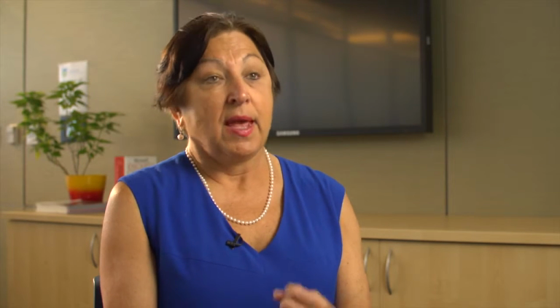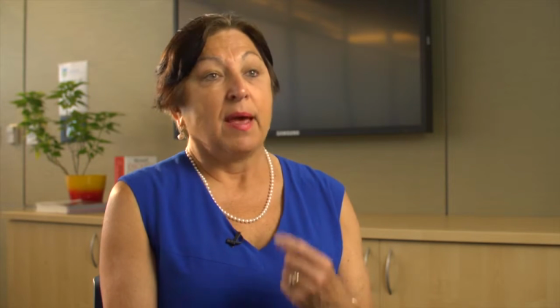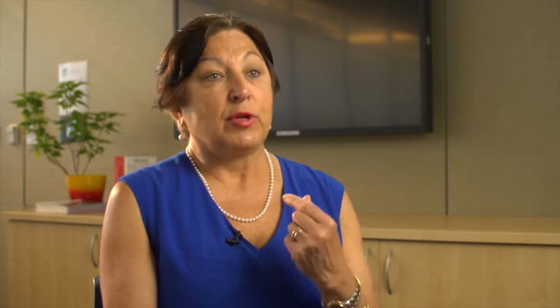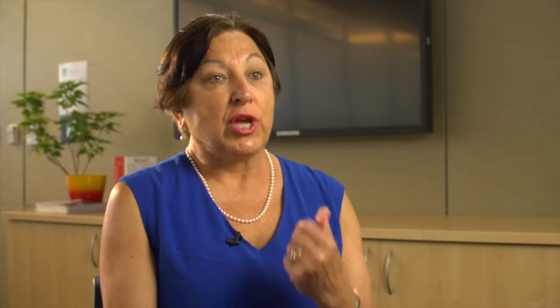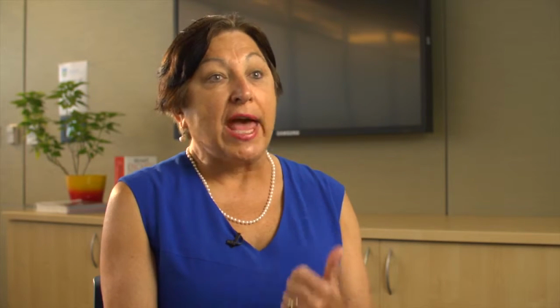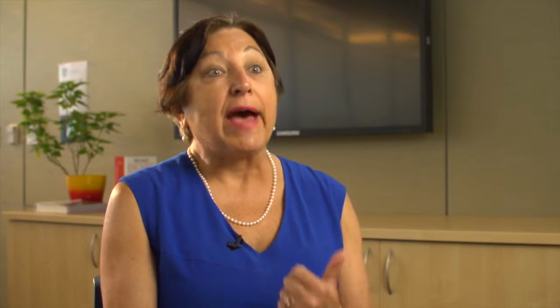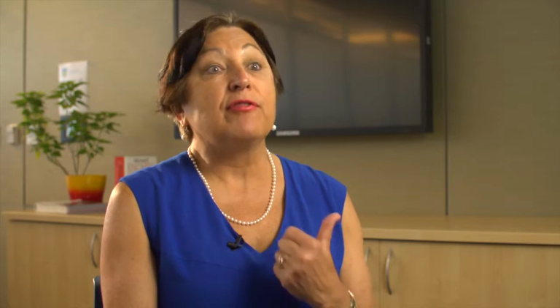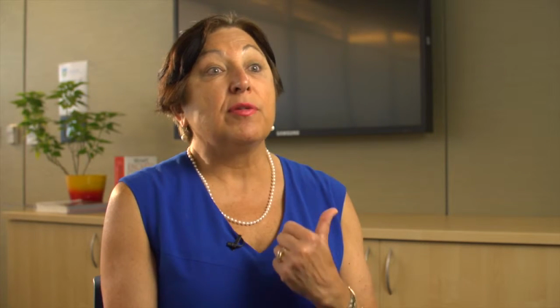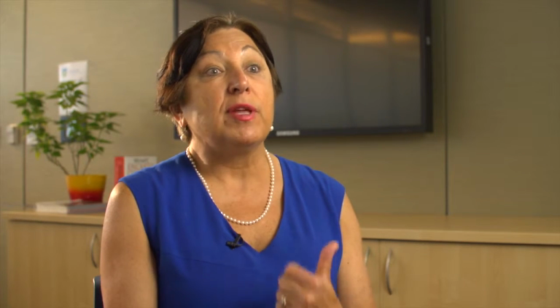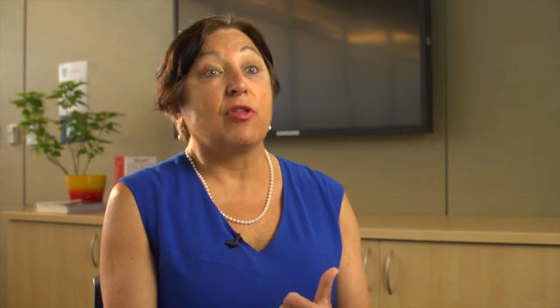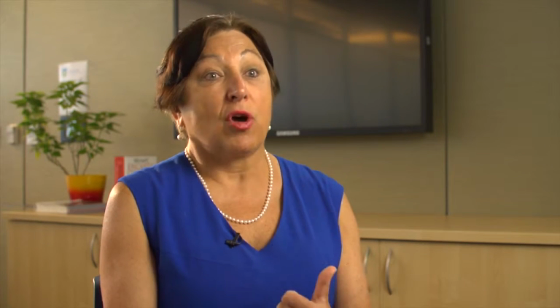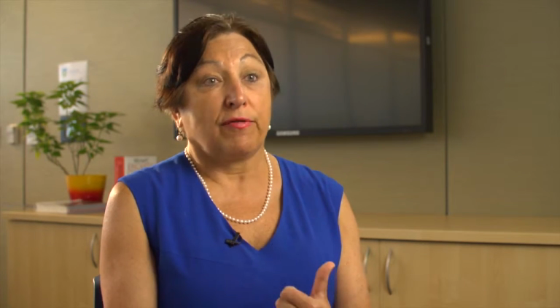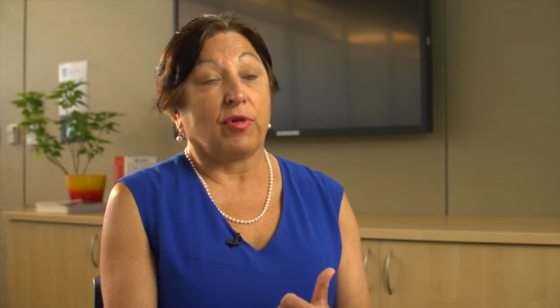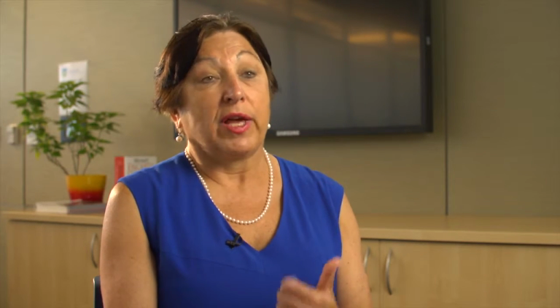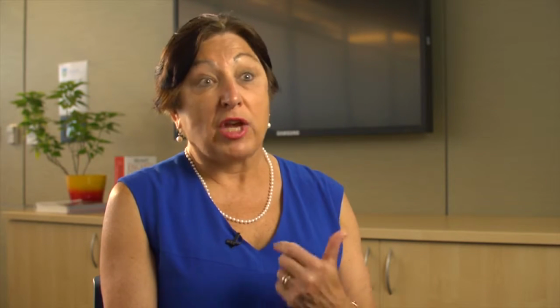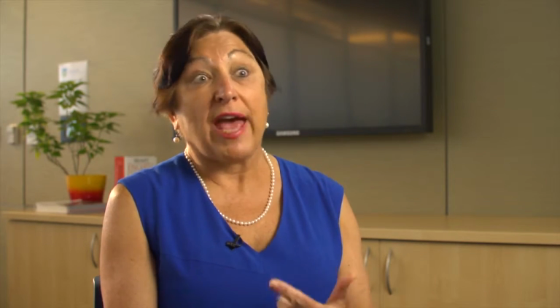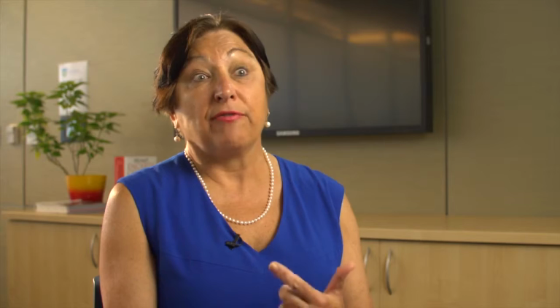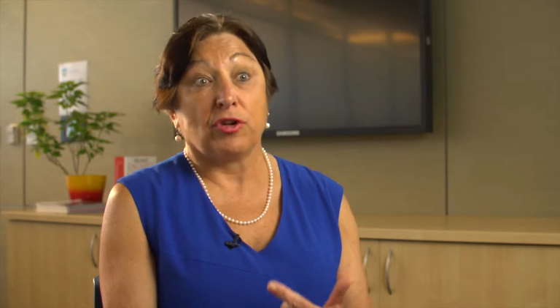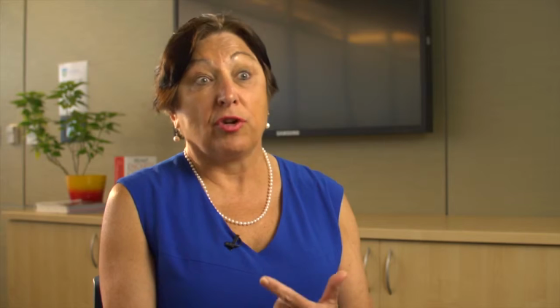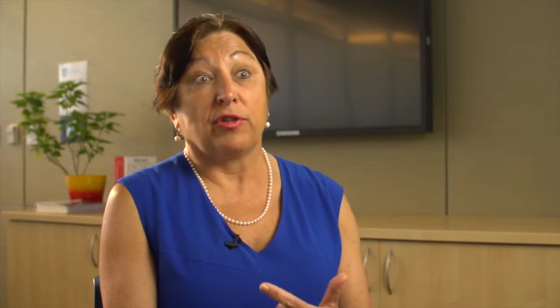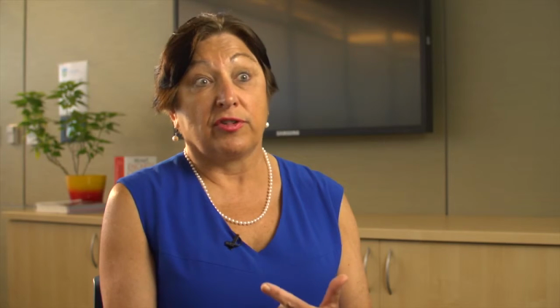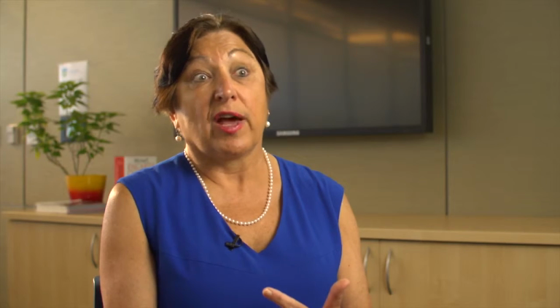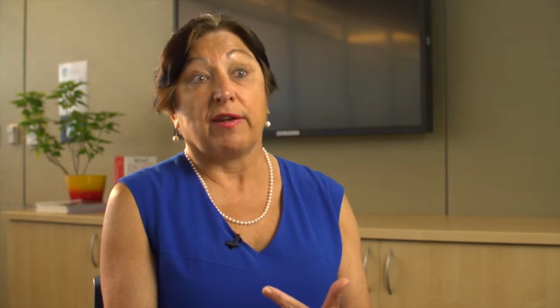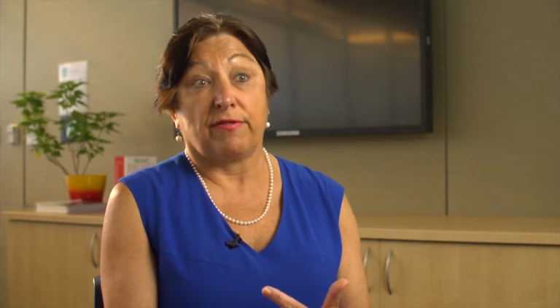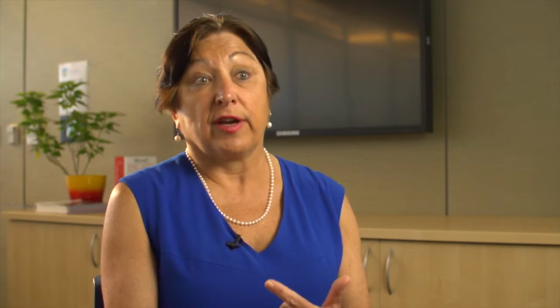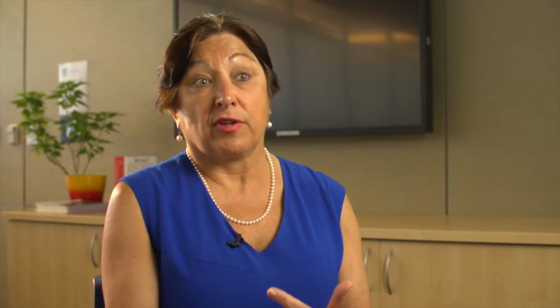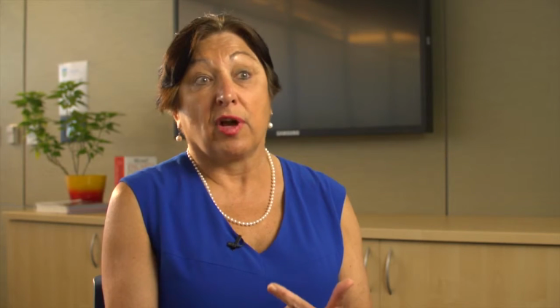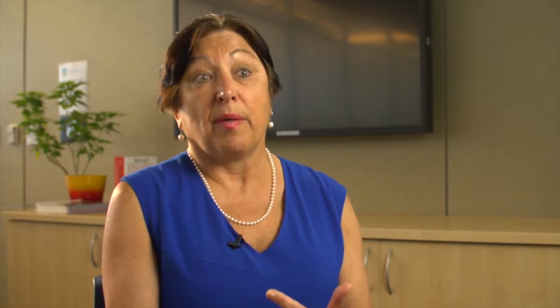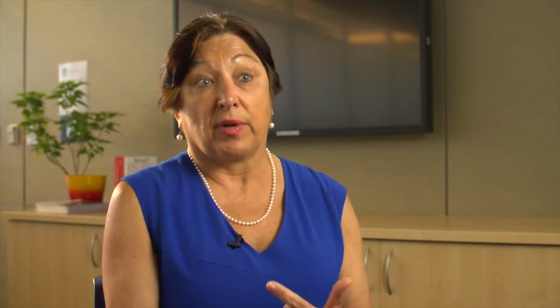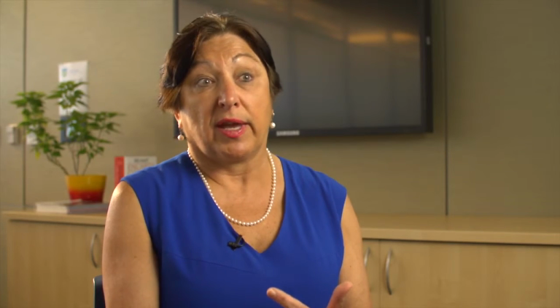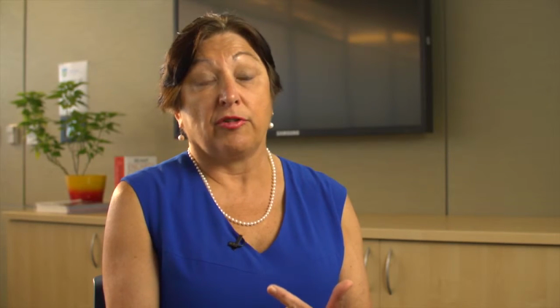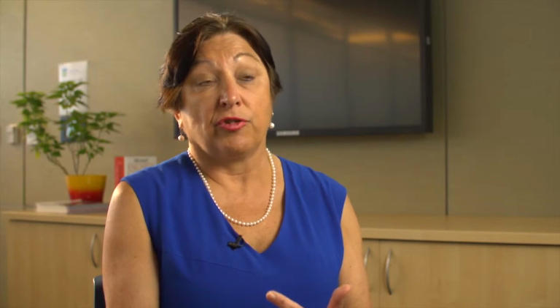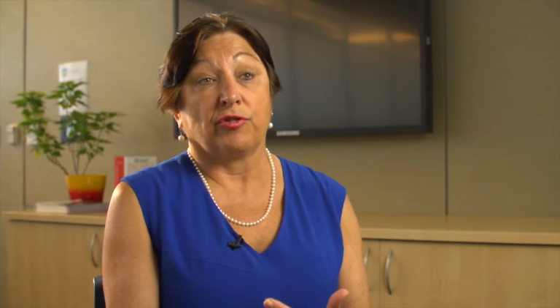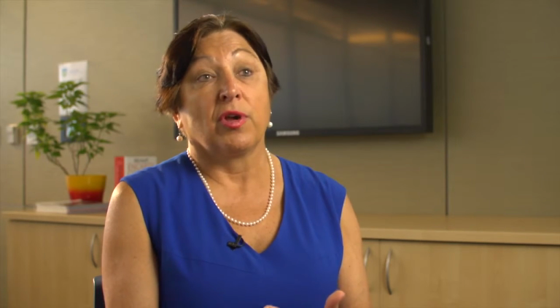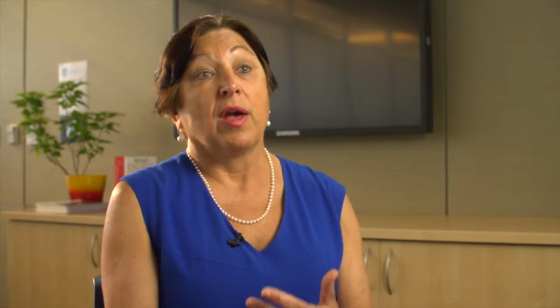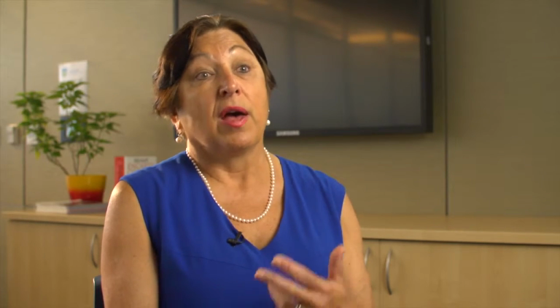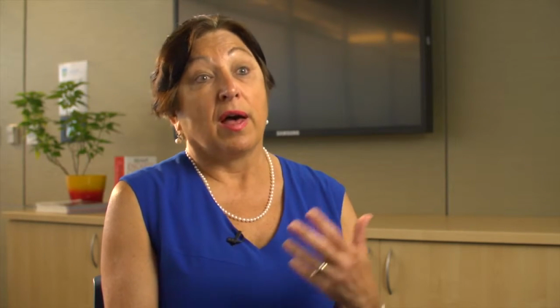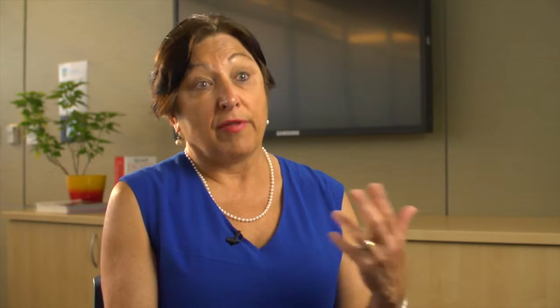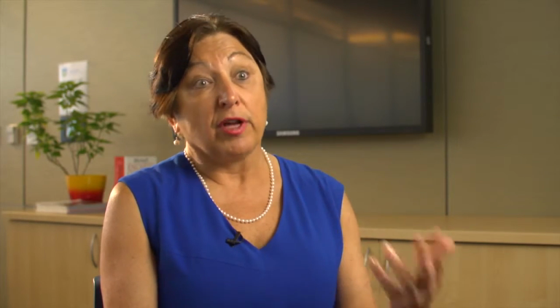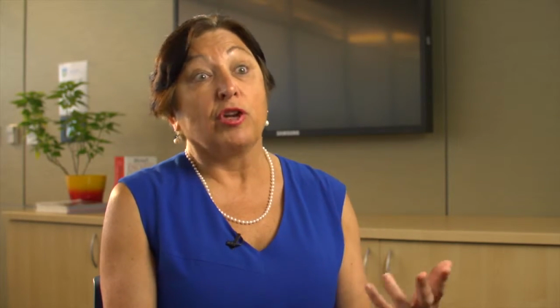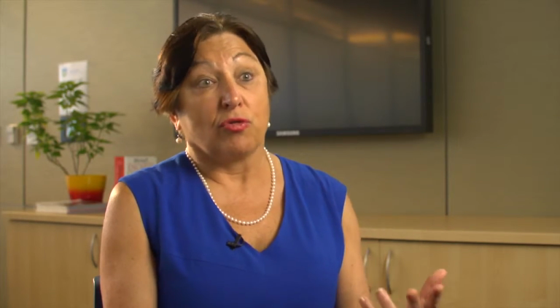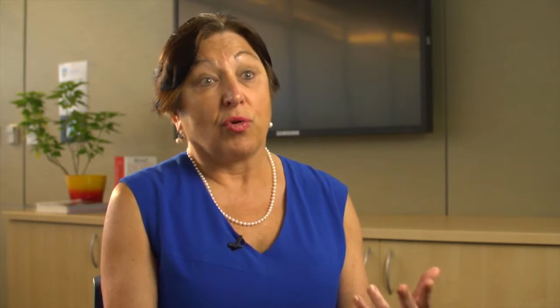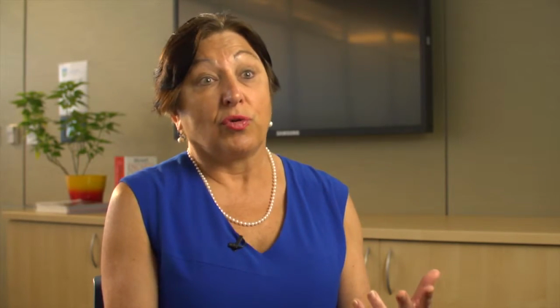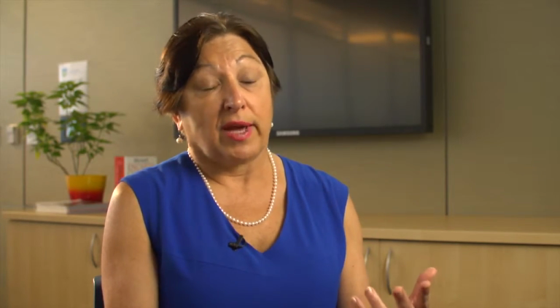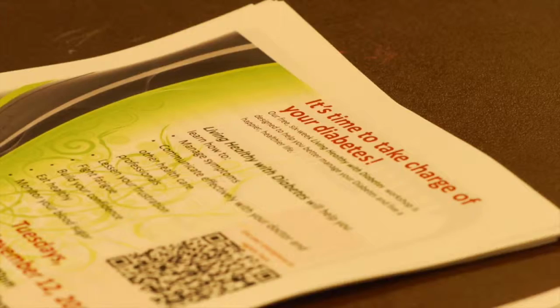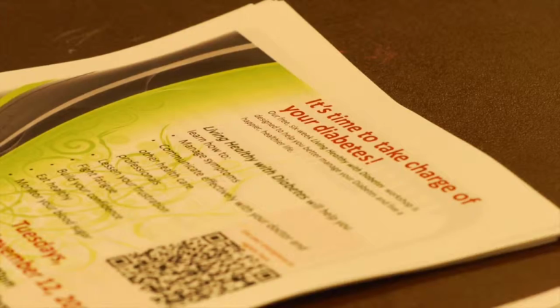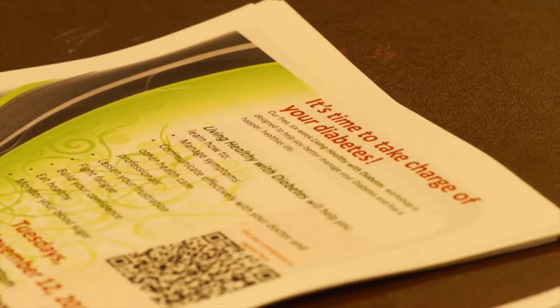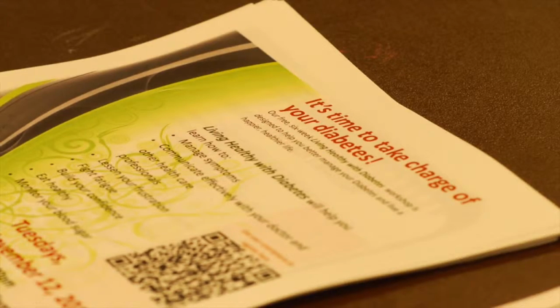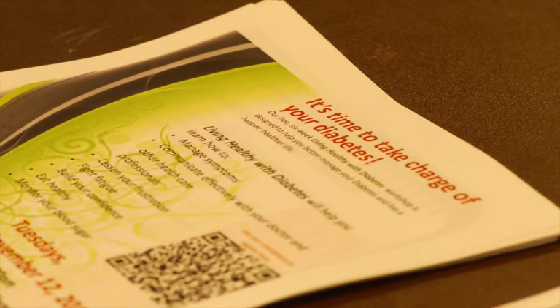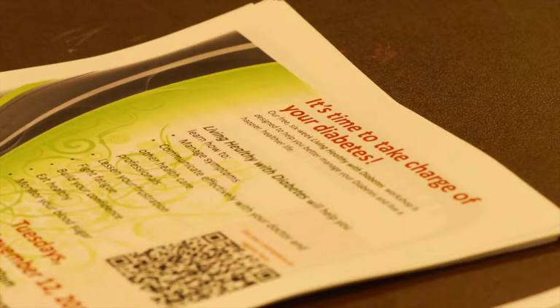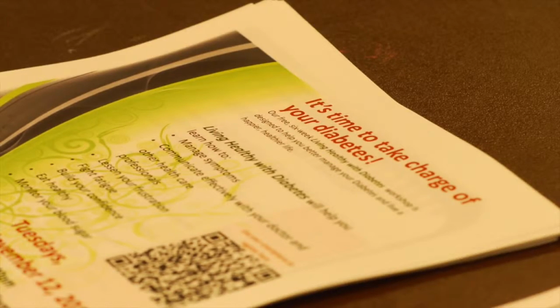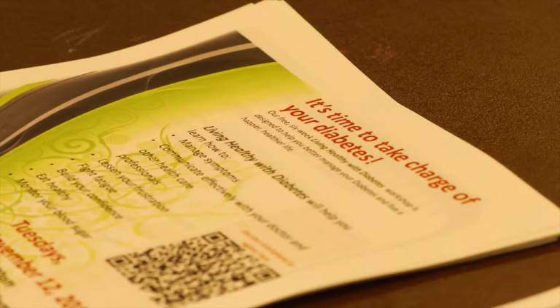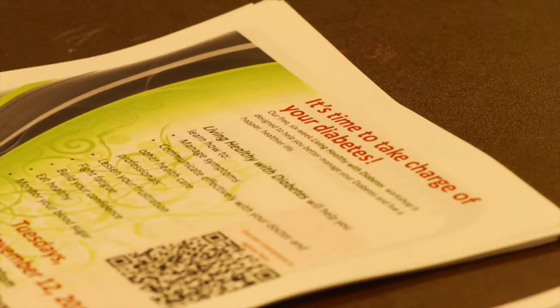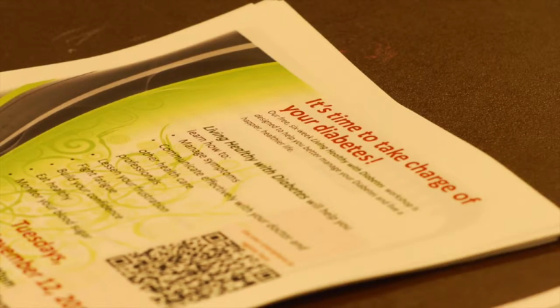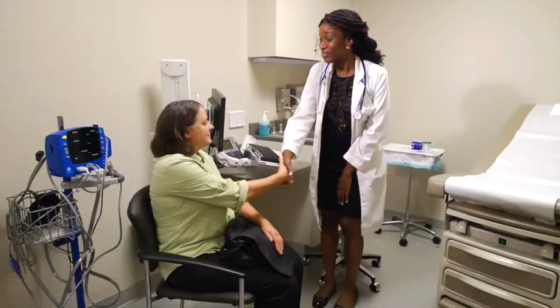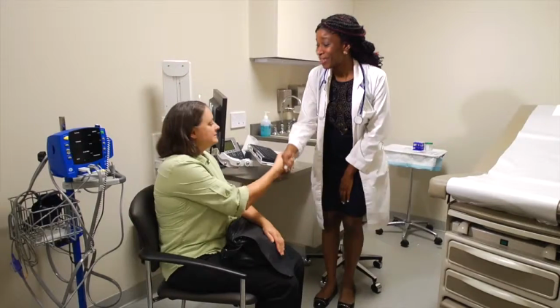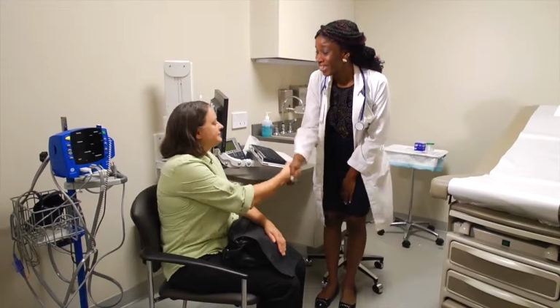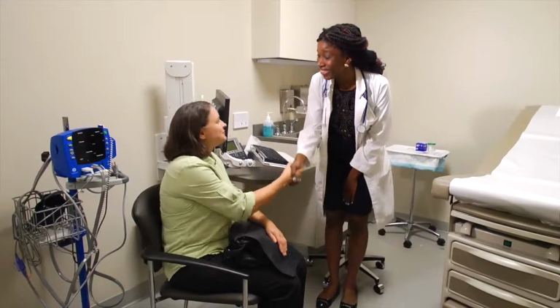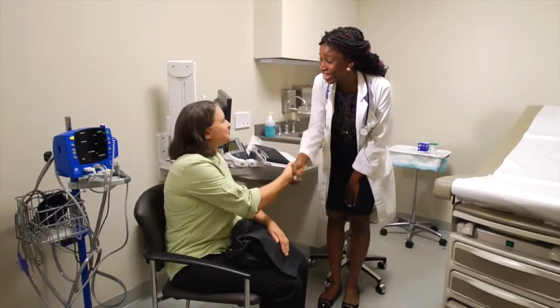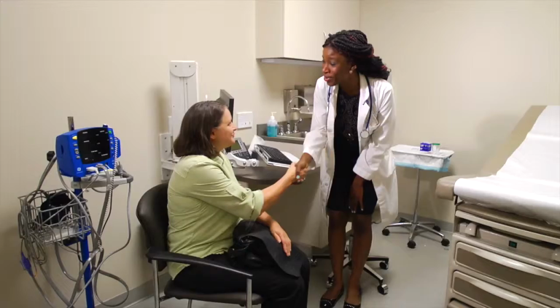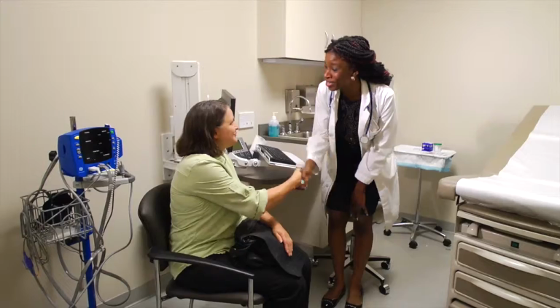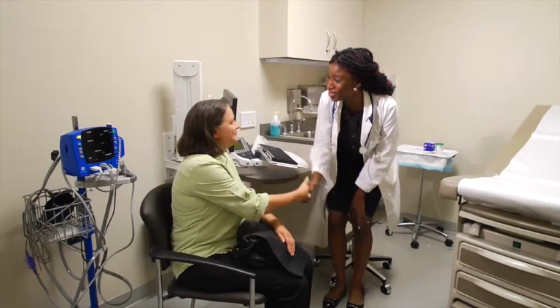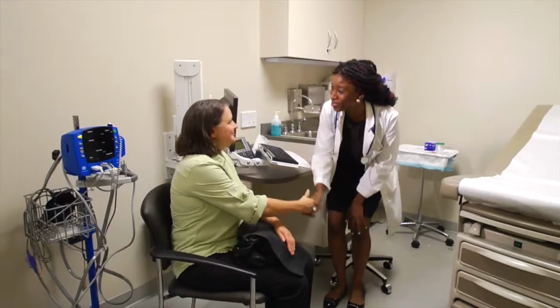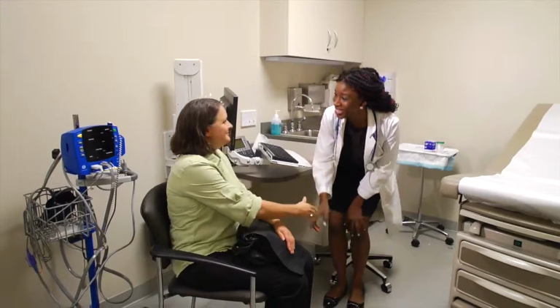You have to be thoughtful and you have to know the side effects and complications of uncontrolled diabetes, one of them being neuropathy.